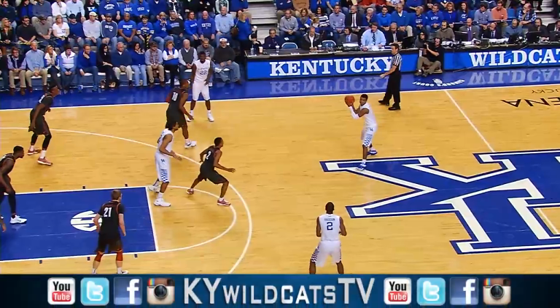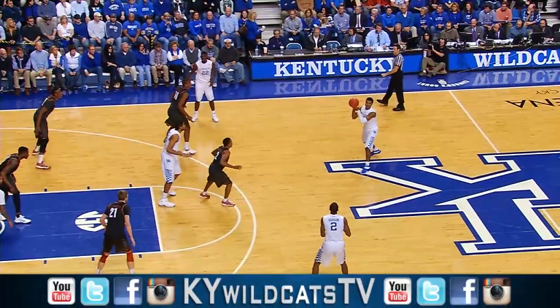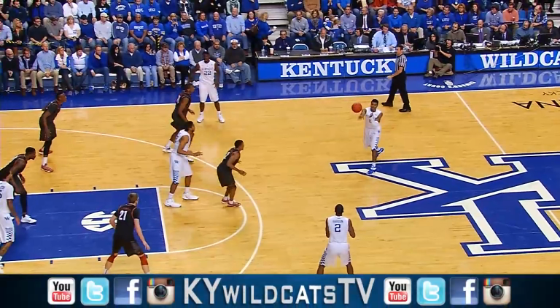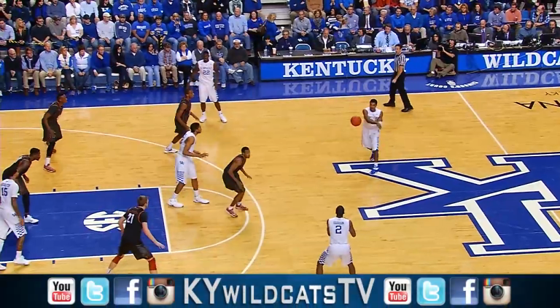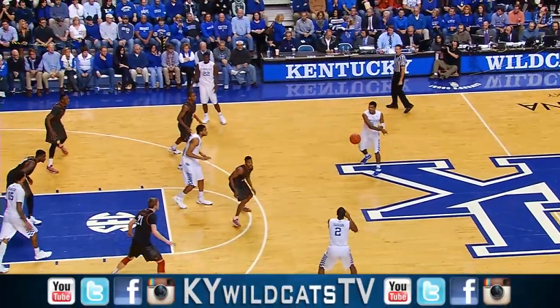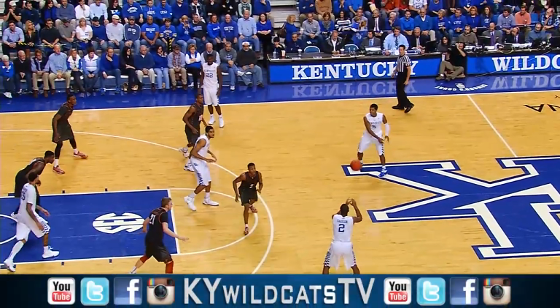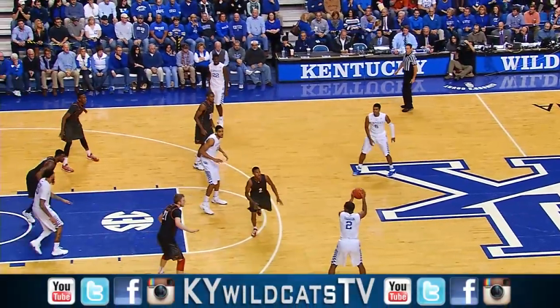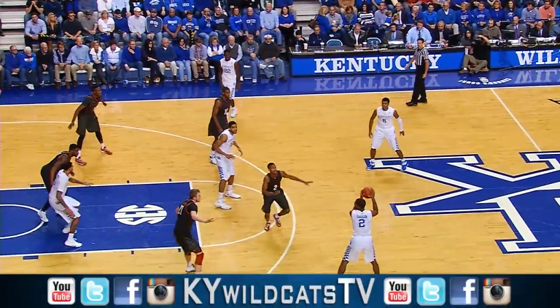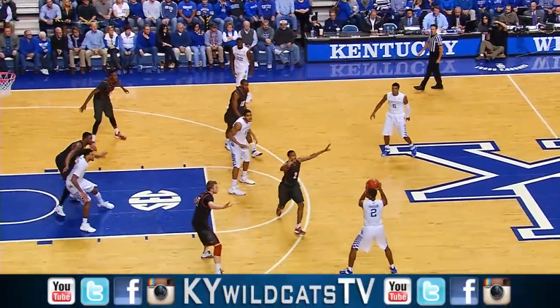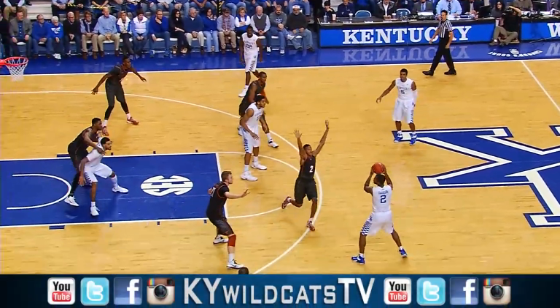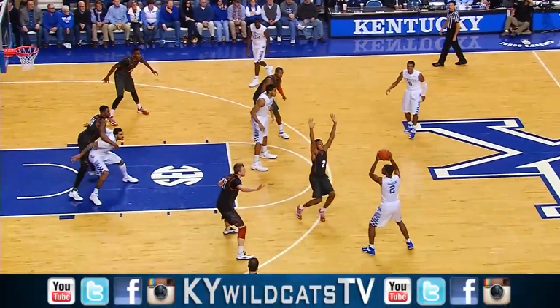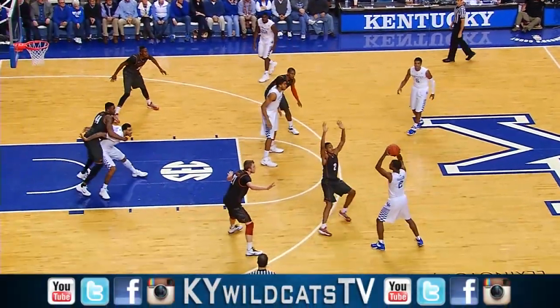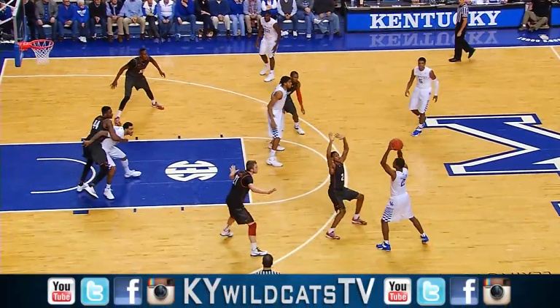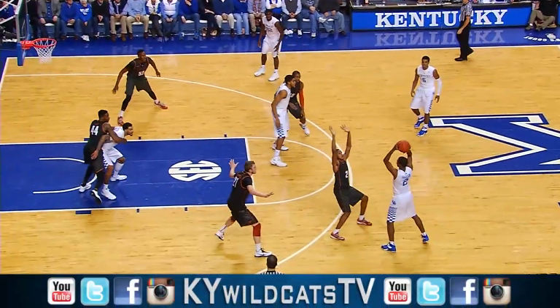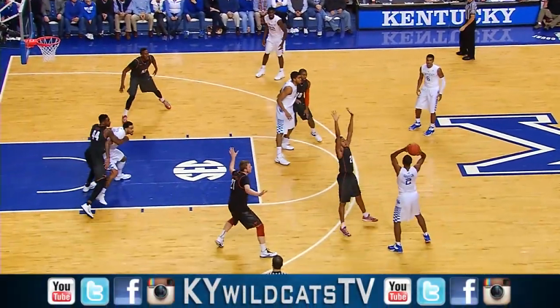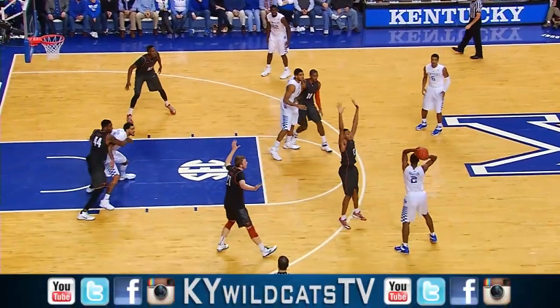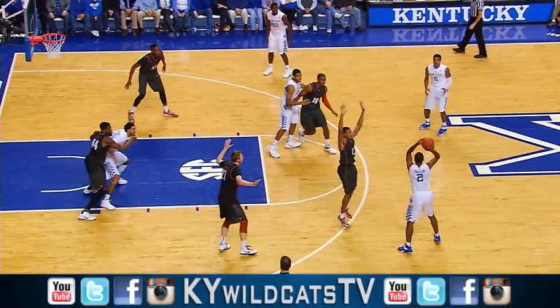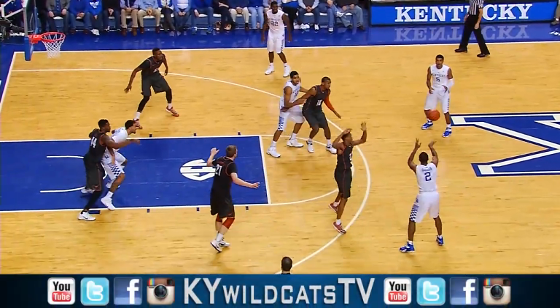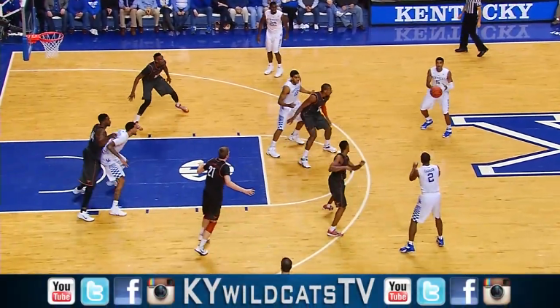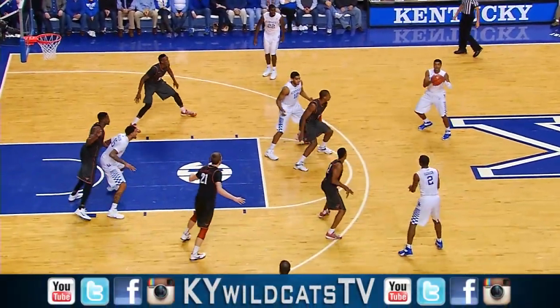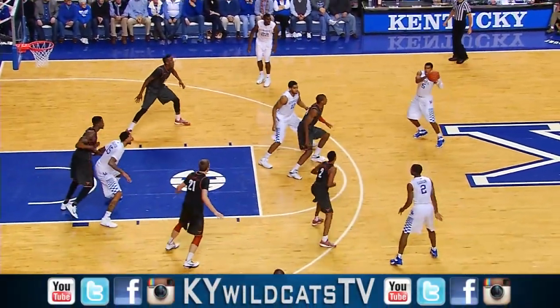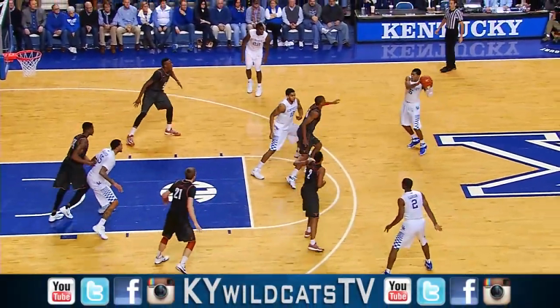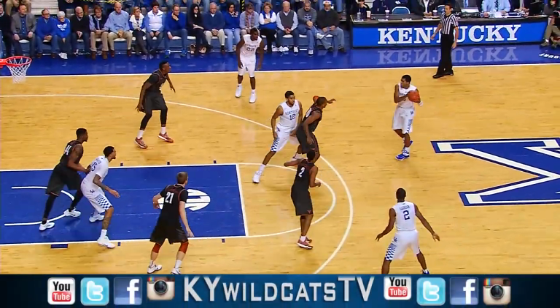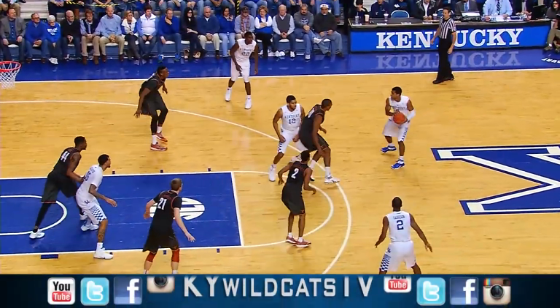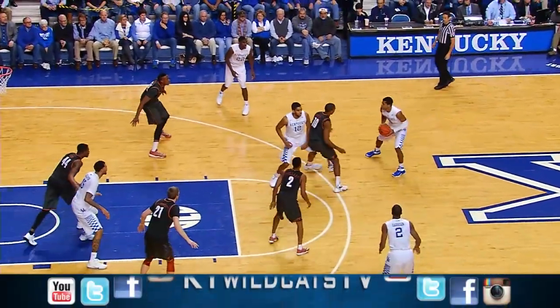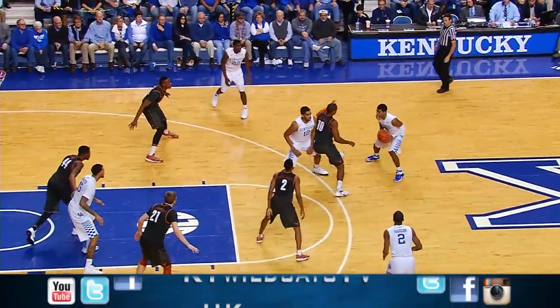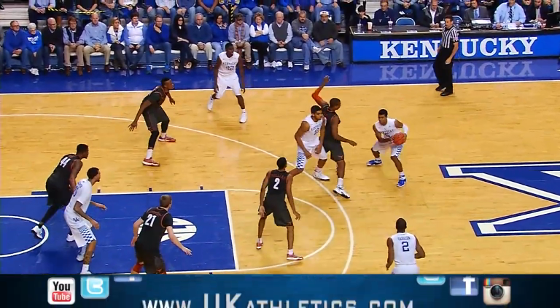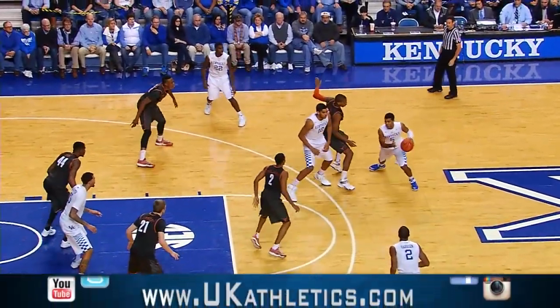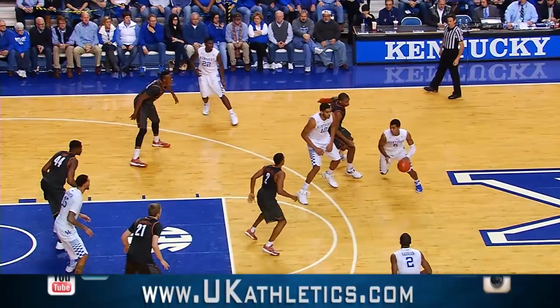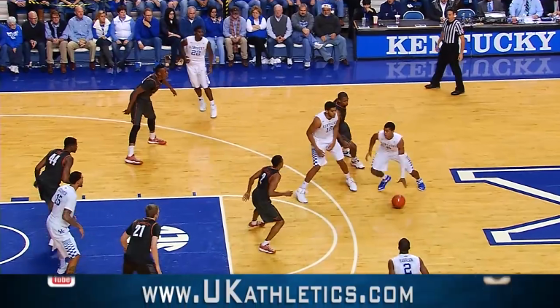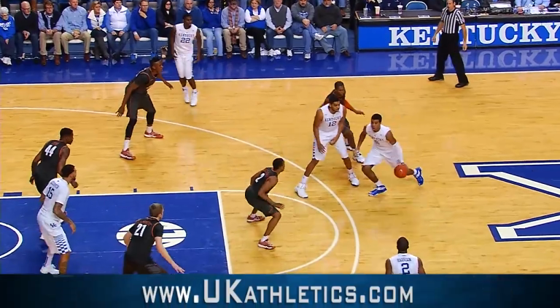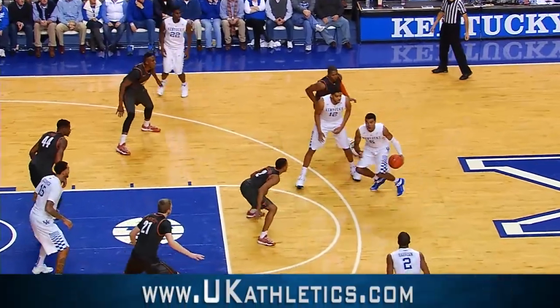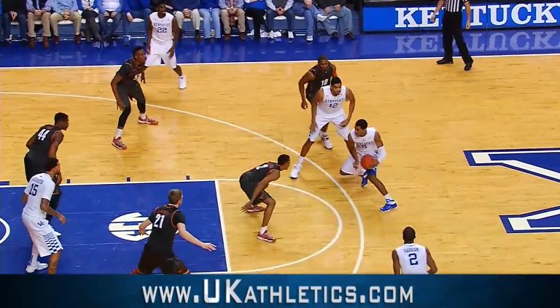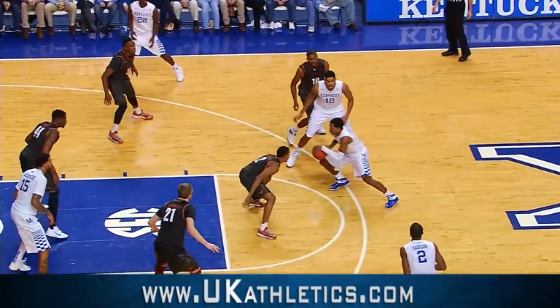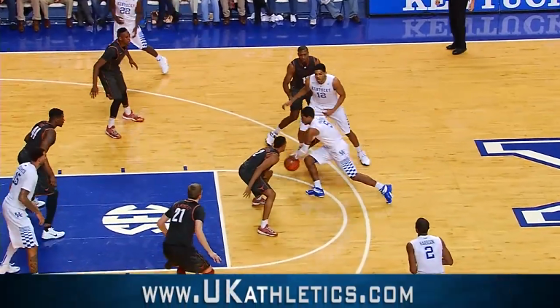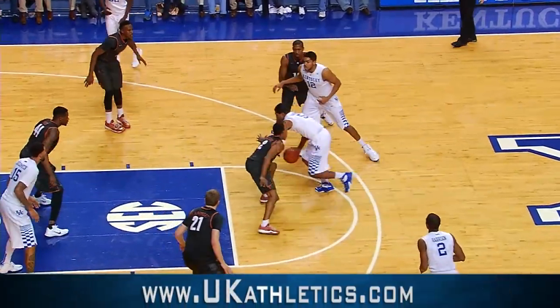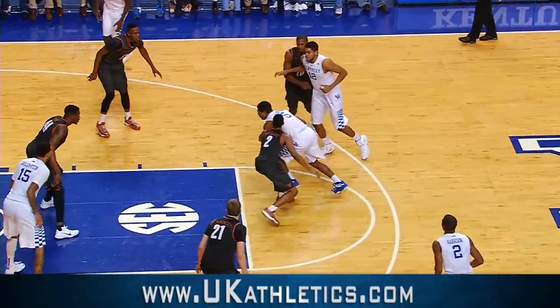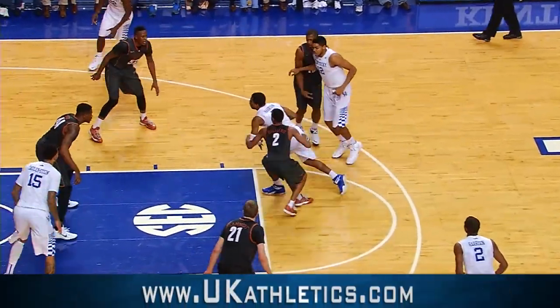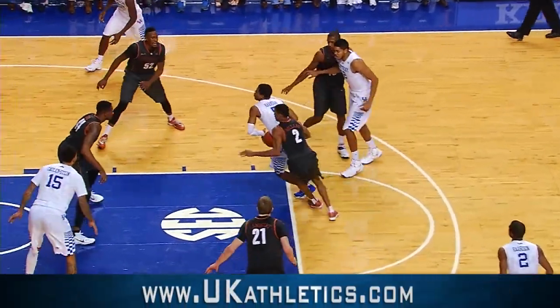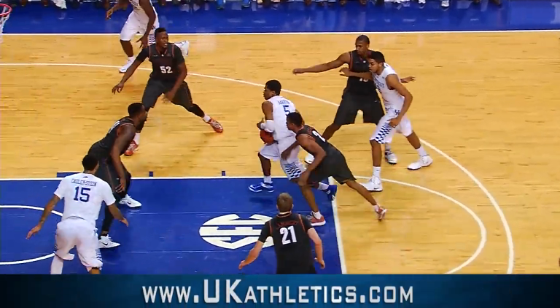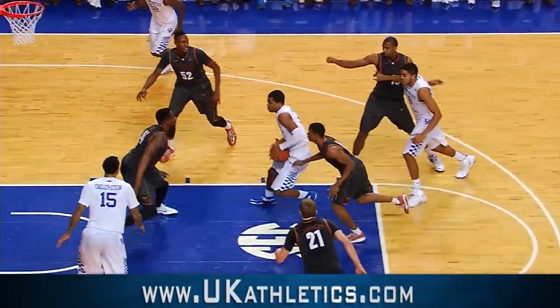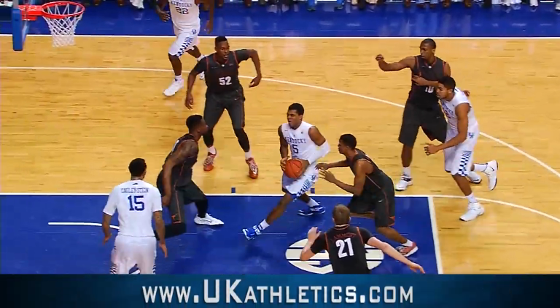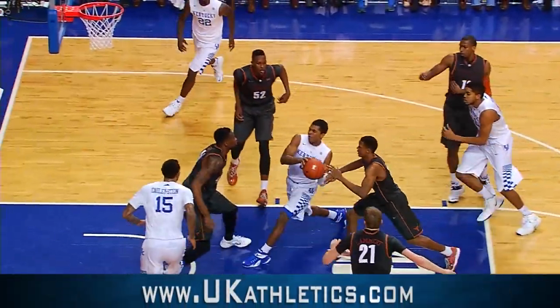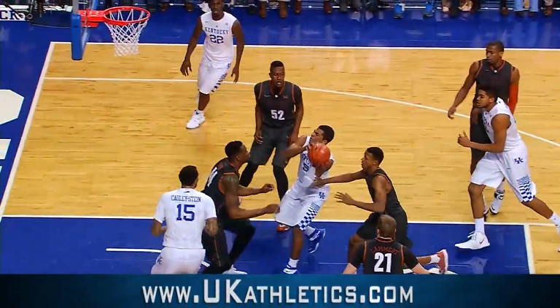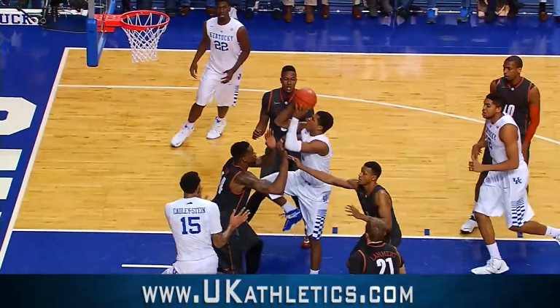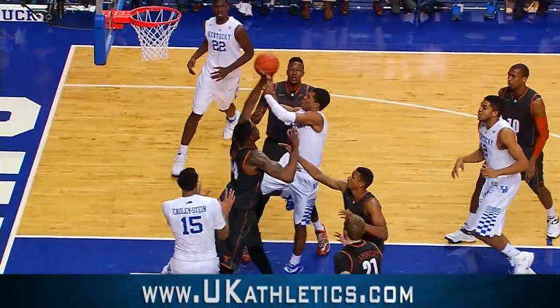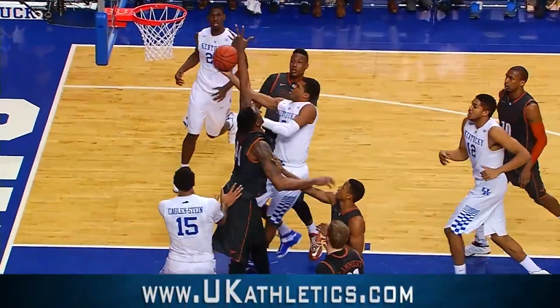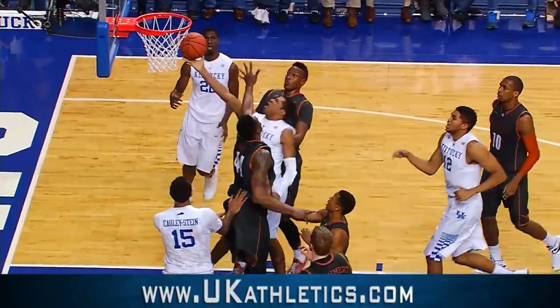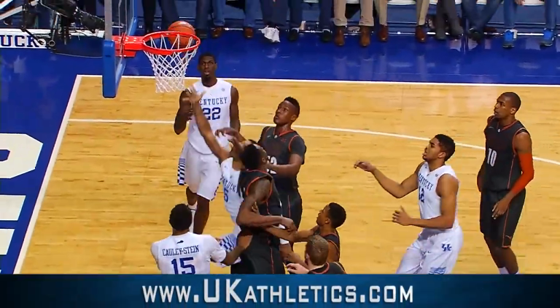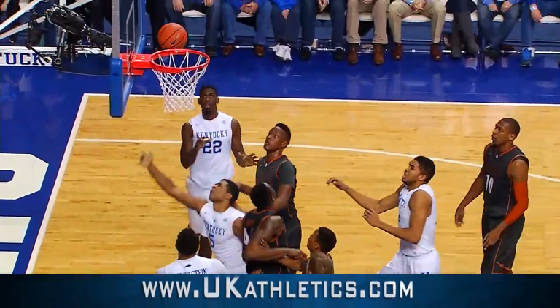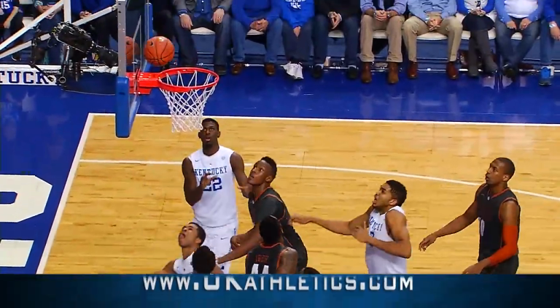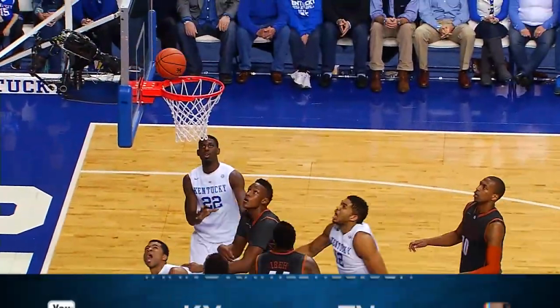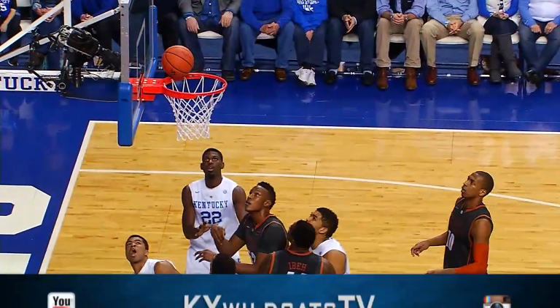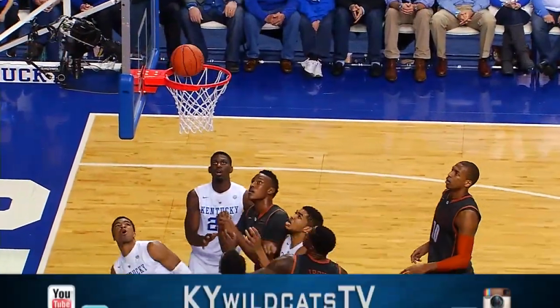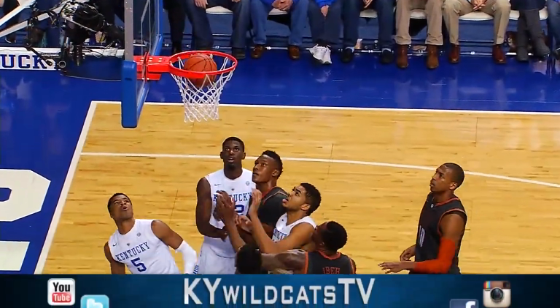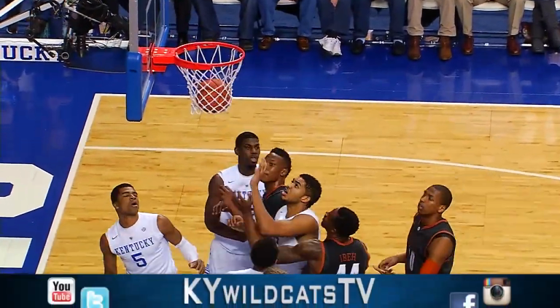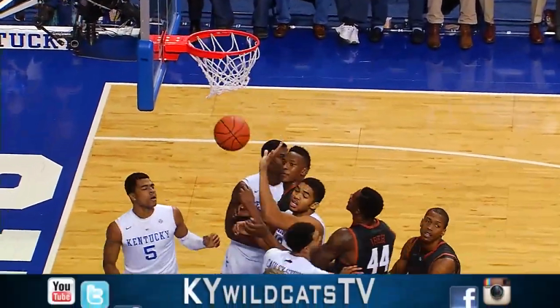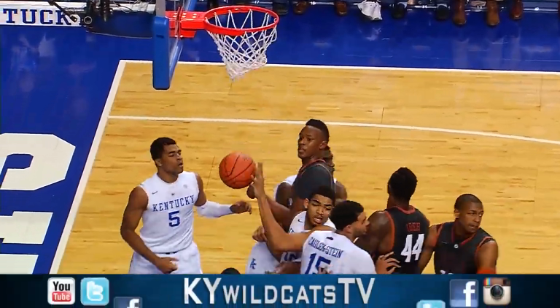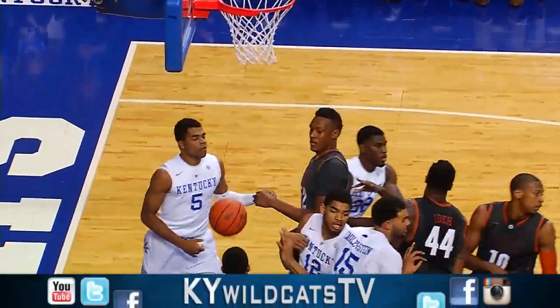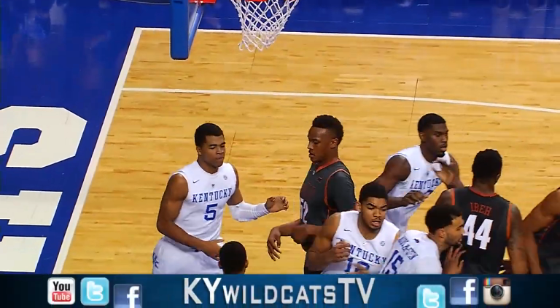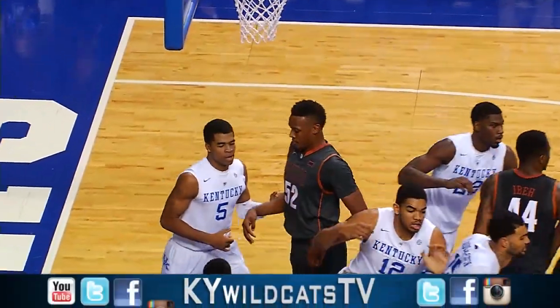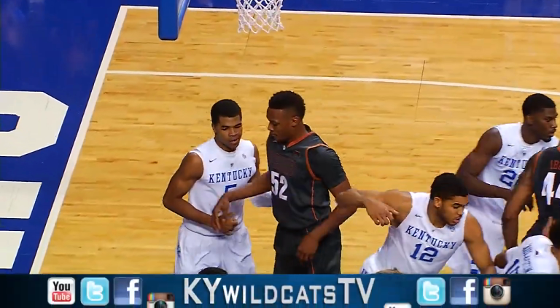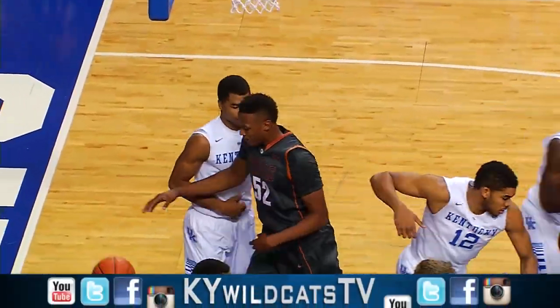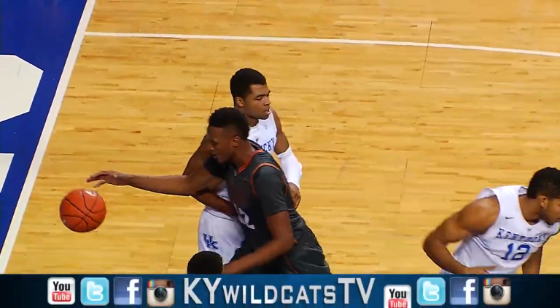Texas stays with the zone — they've got 6-8 Holmes, one of the two guys out on the top of that zone. Andrew Harrison penetrates into the middle of it, flips it up and in!